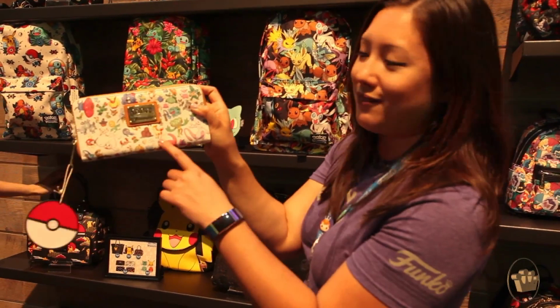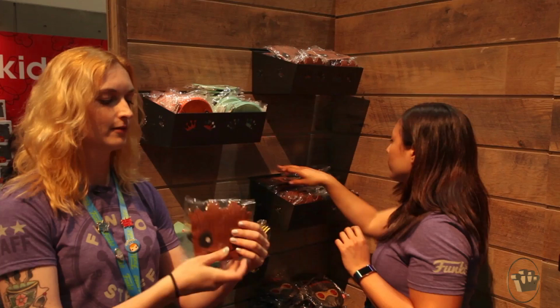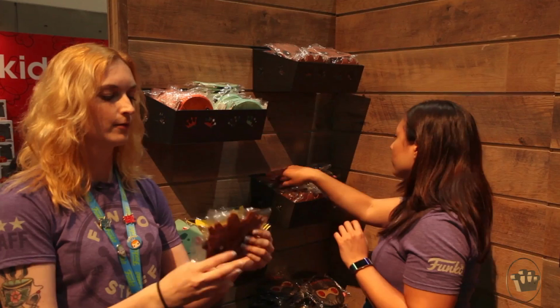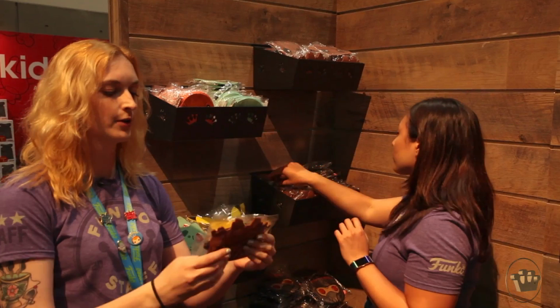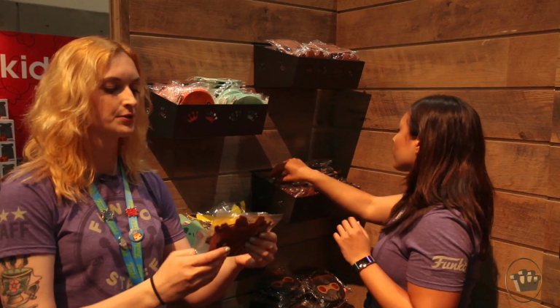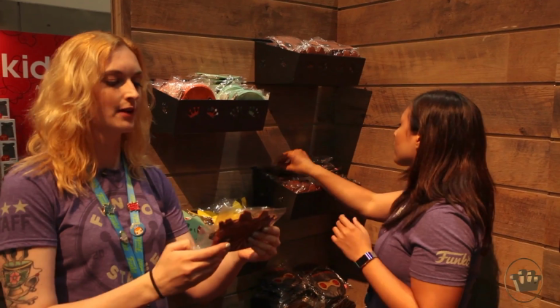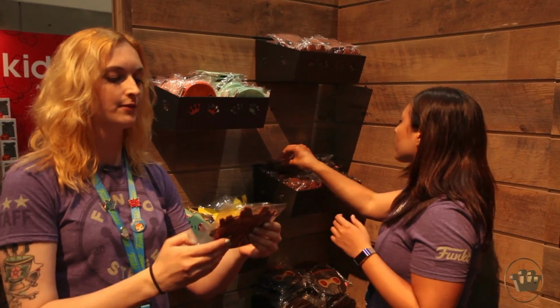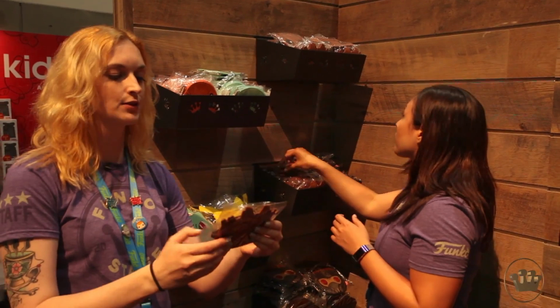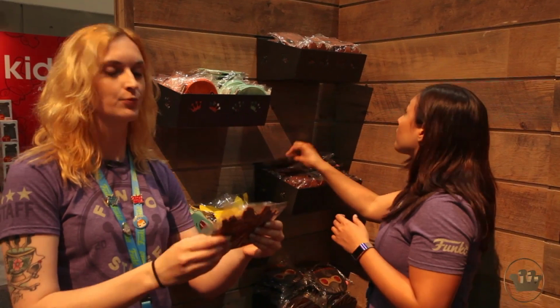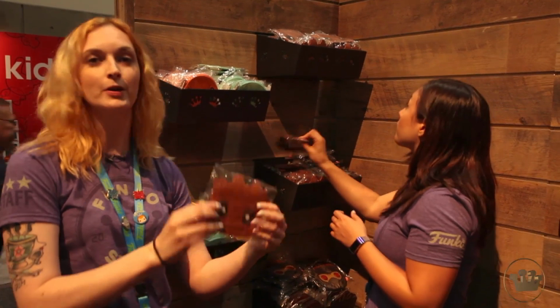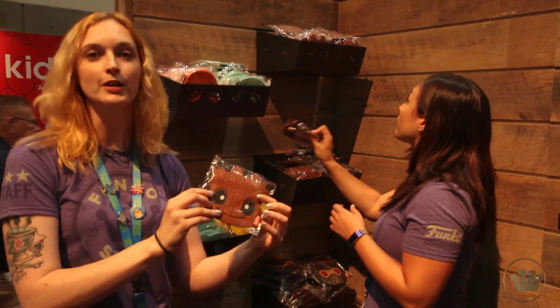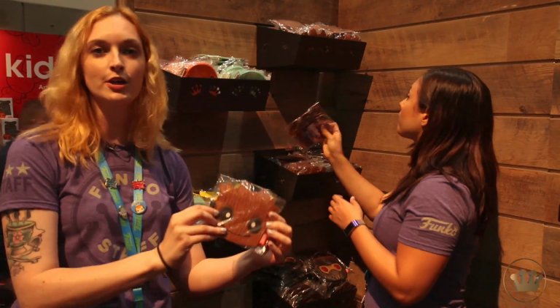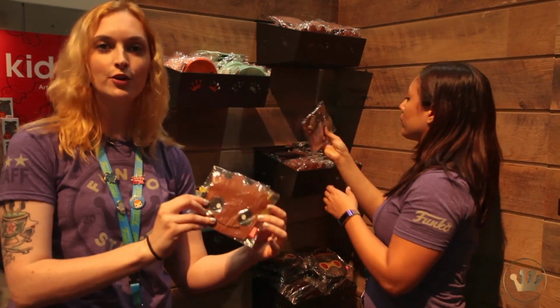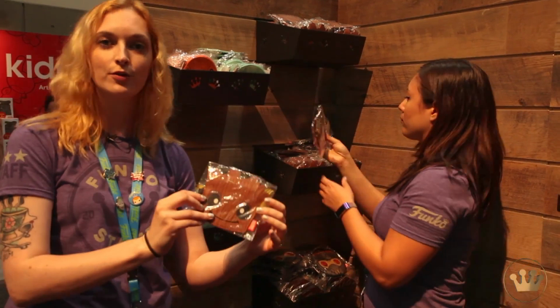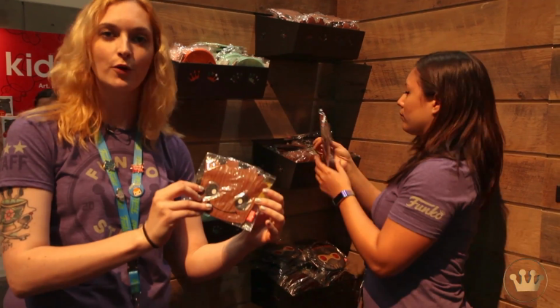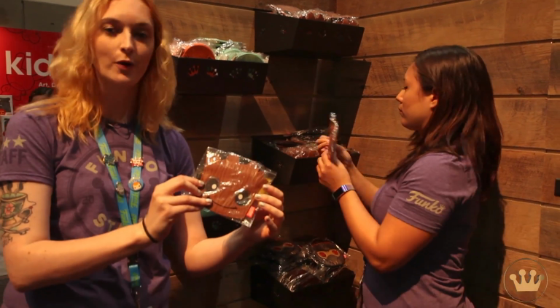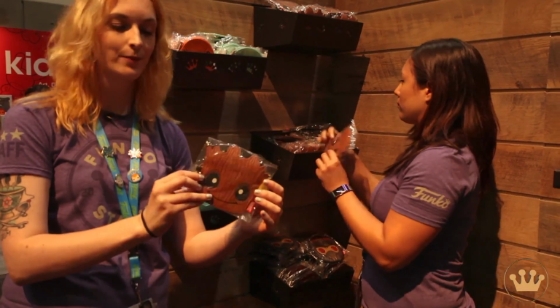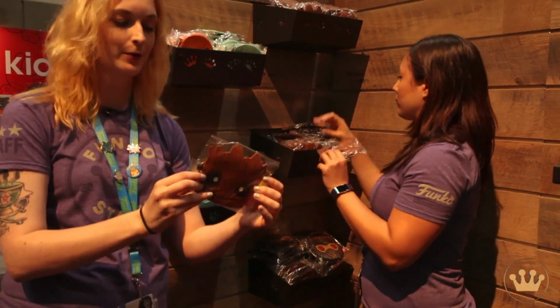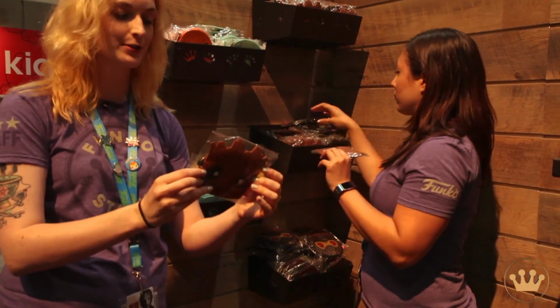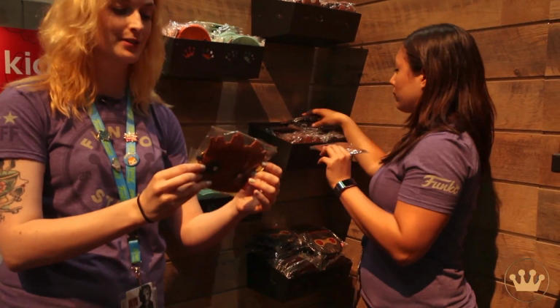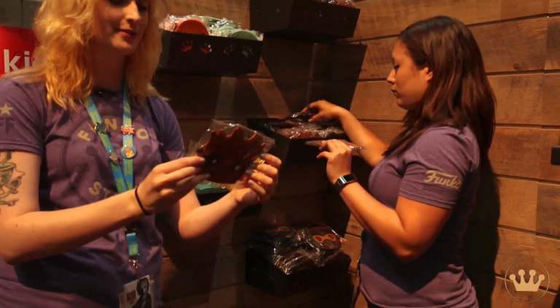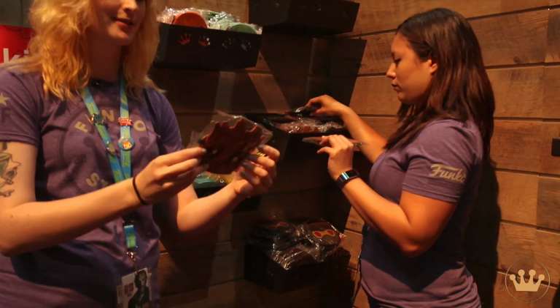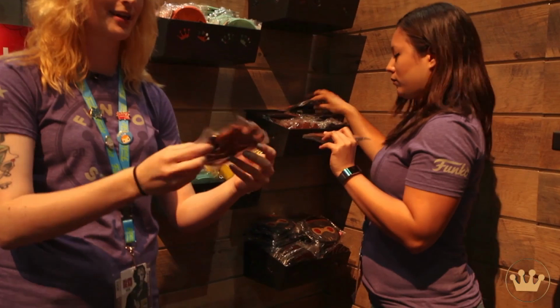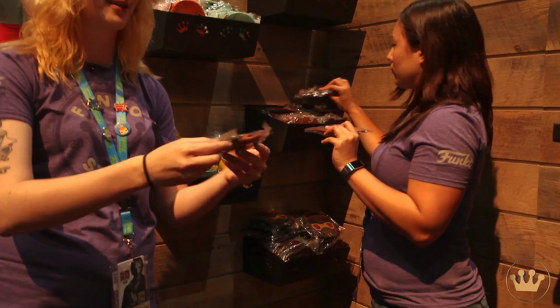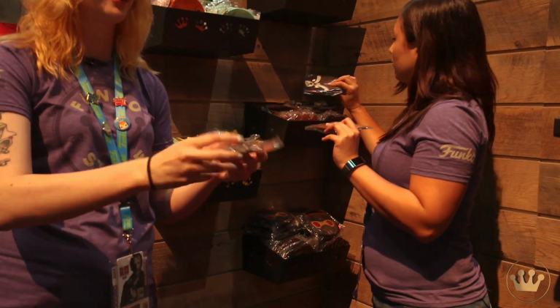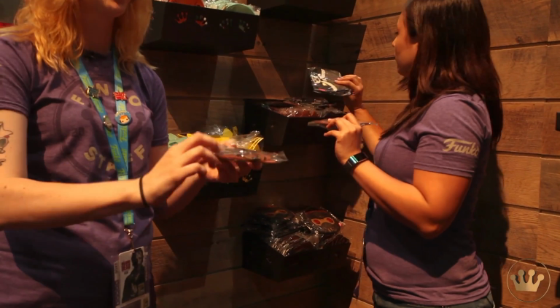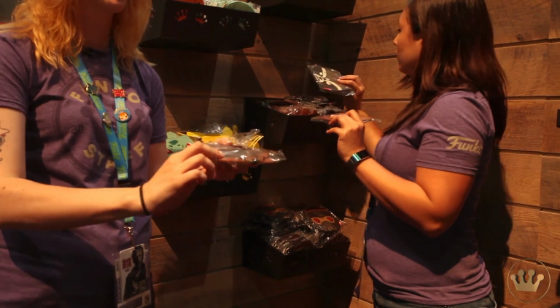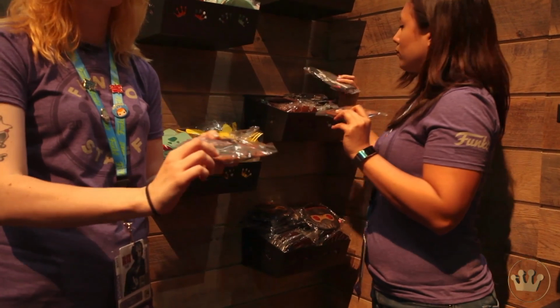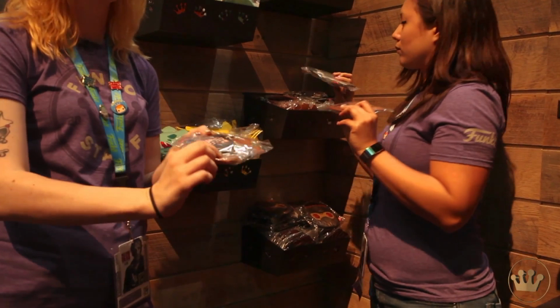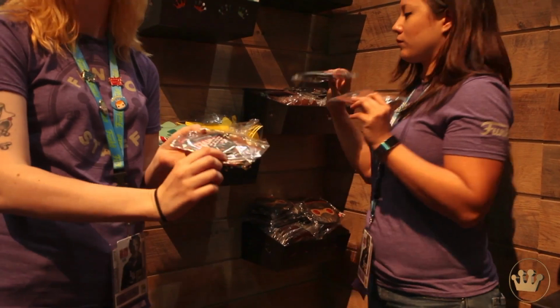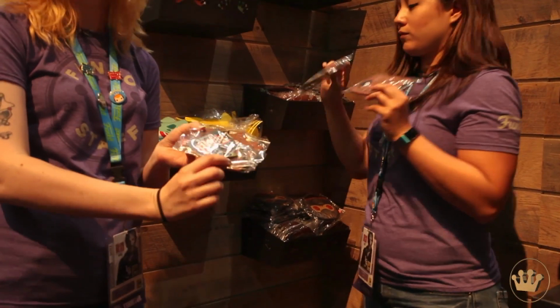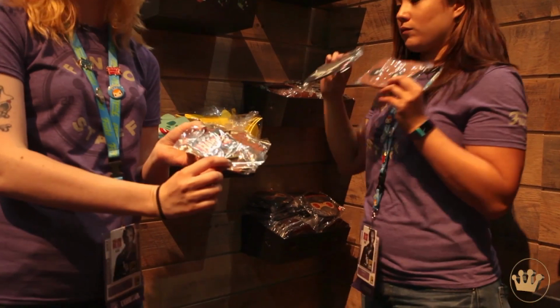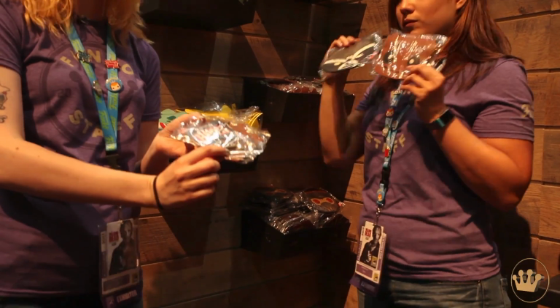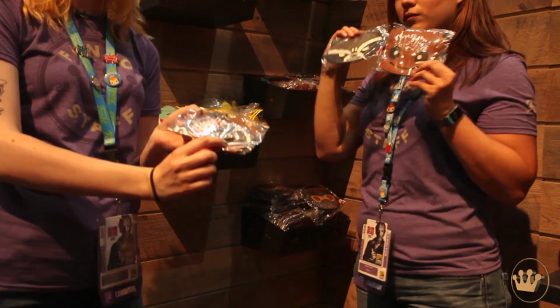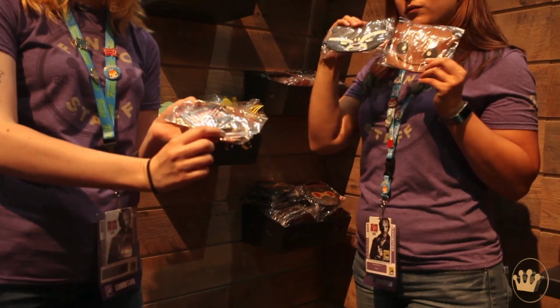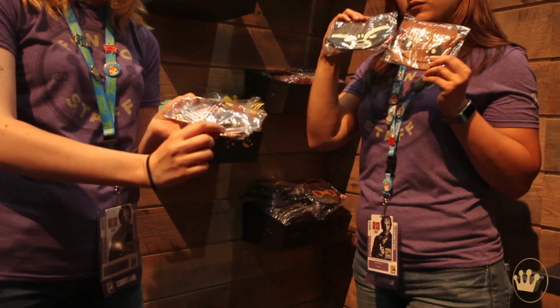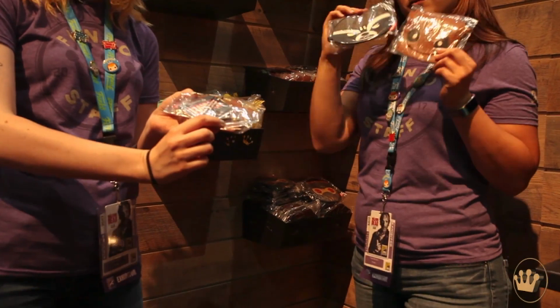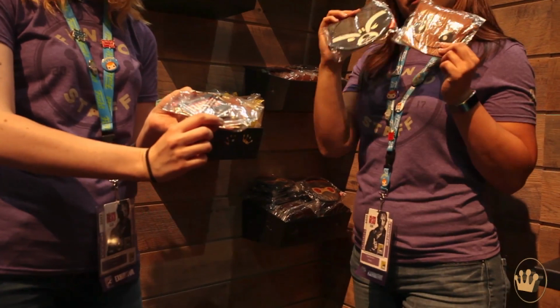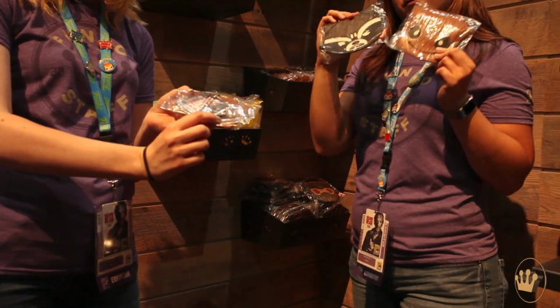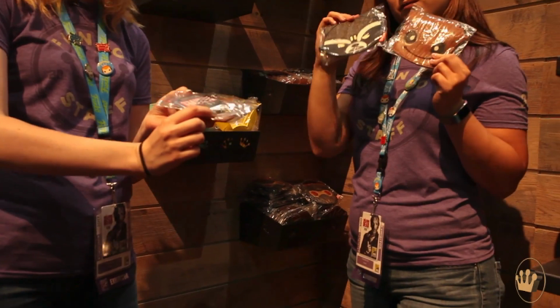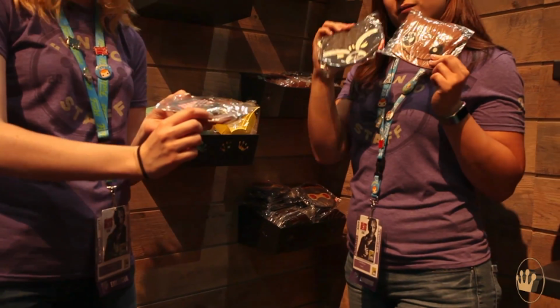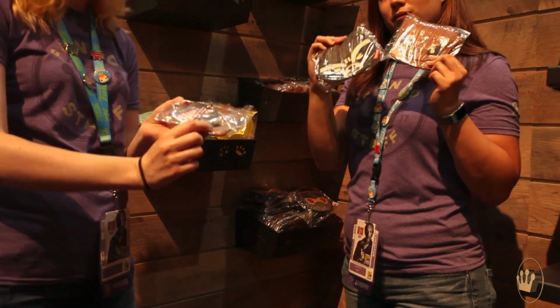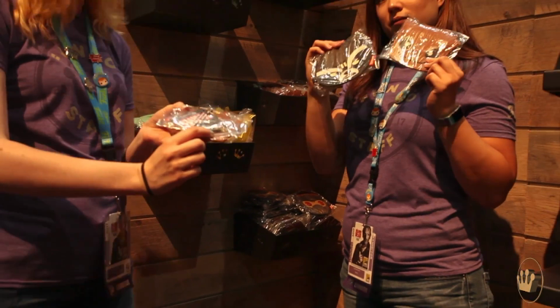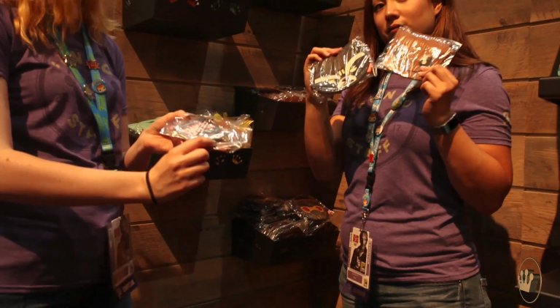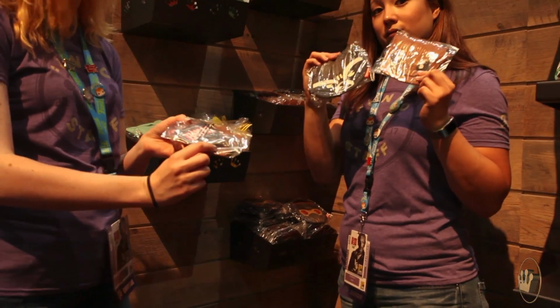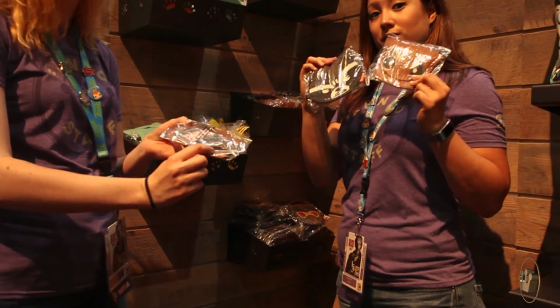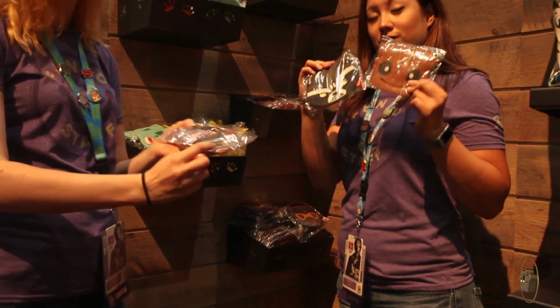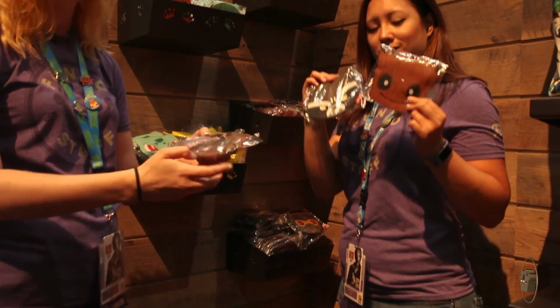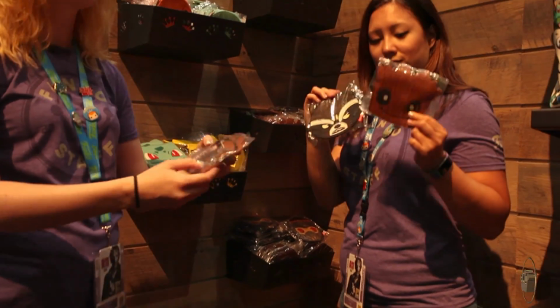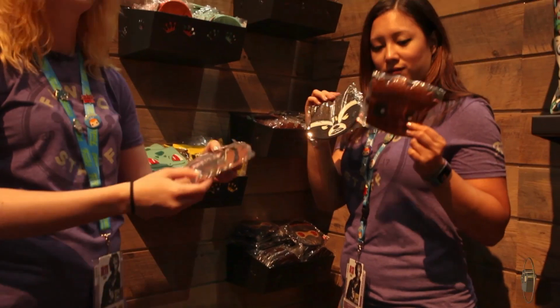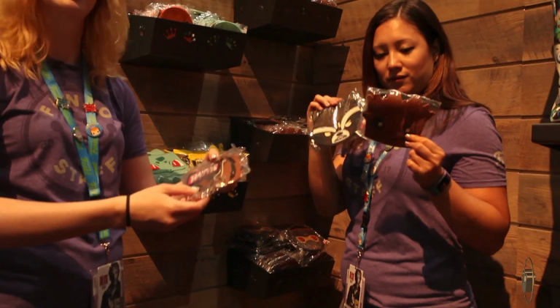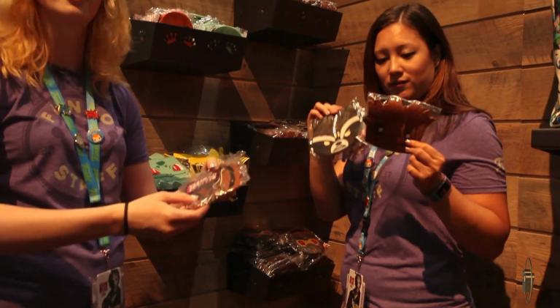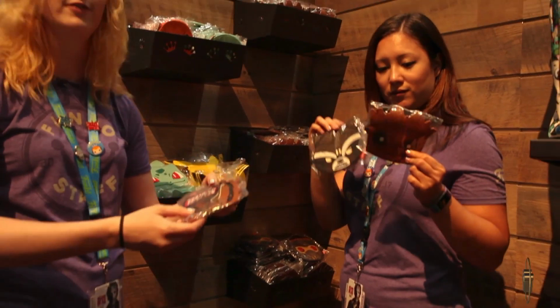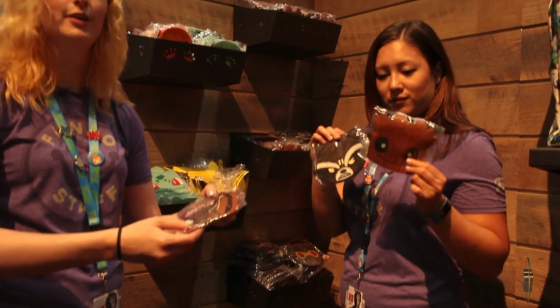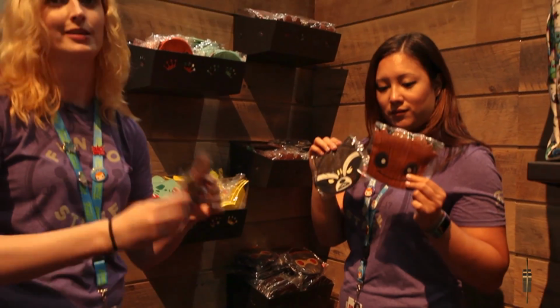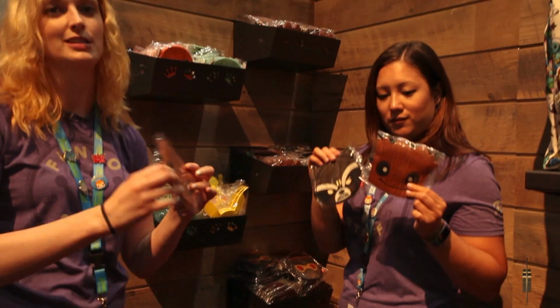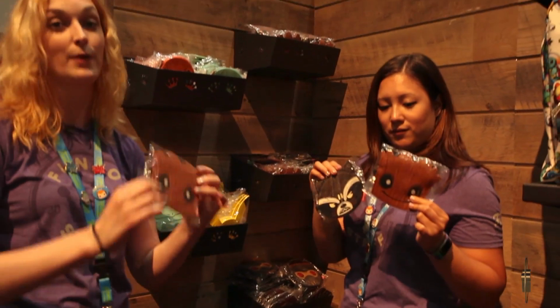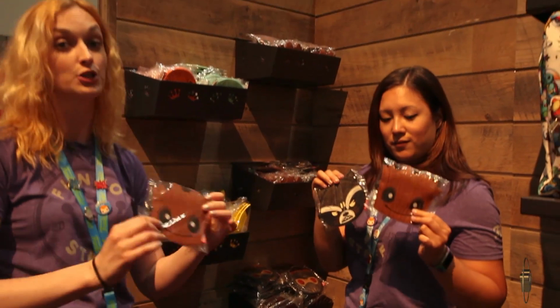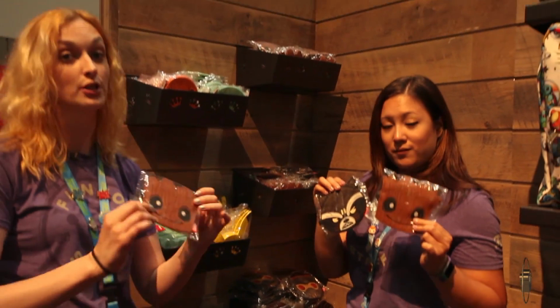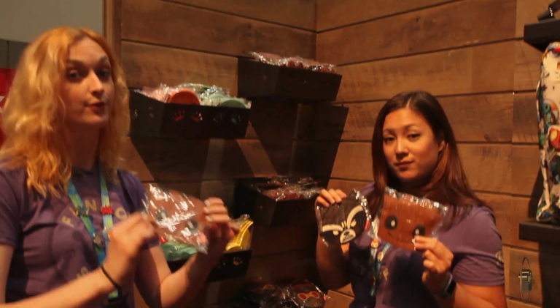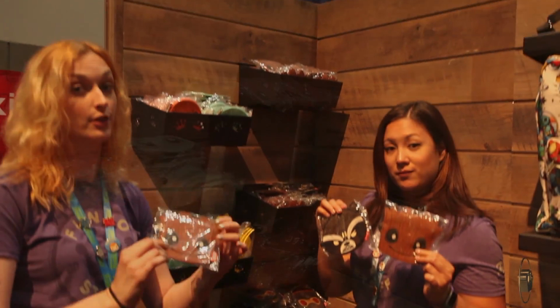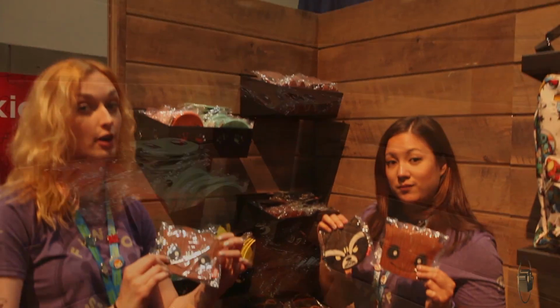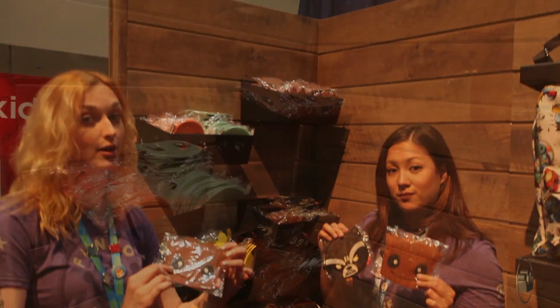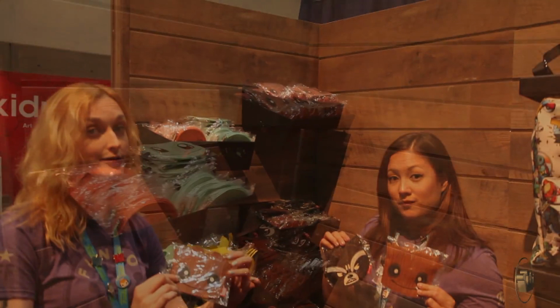We also have these really cute coin purses and they can clip right onto your bag or your belt — really convenient, especially for the cons.